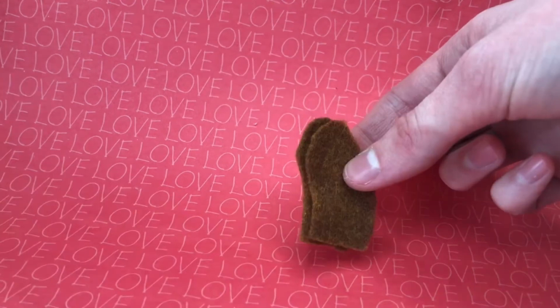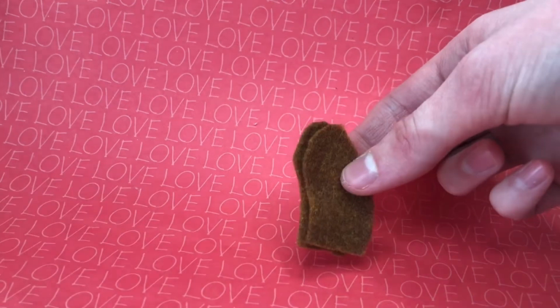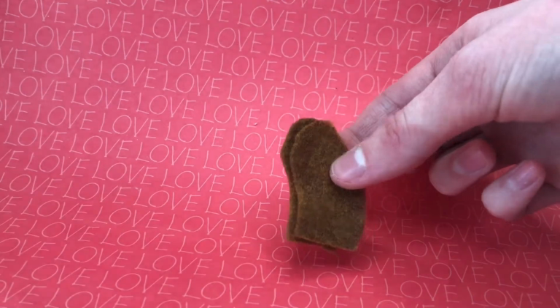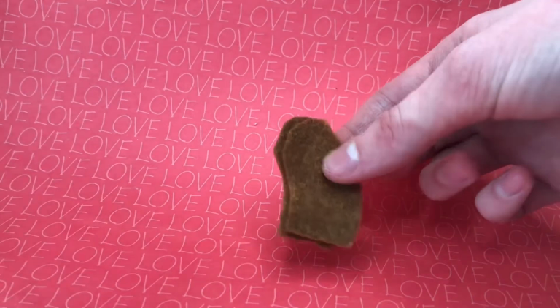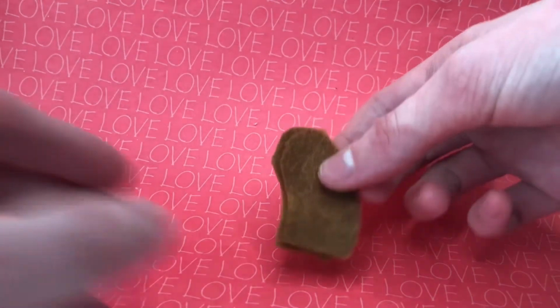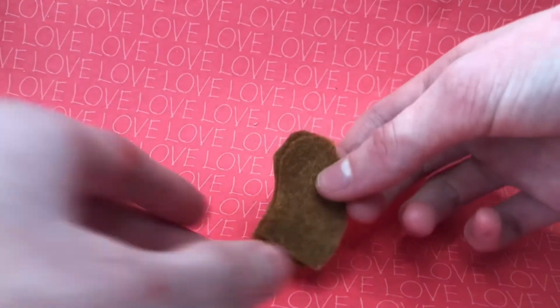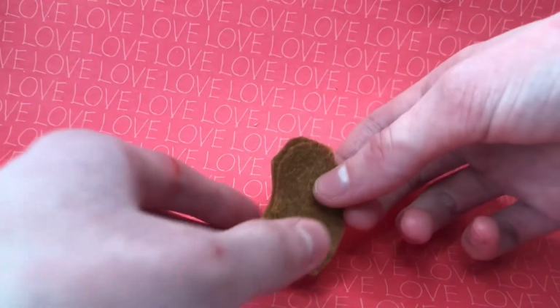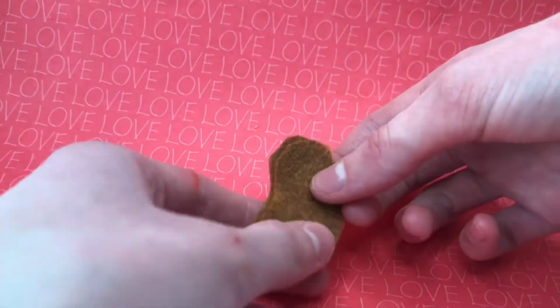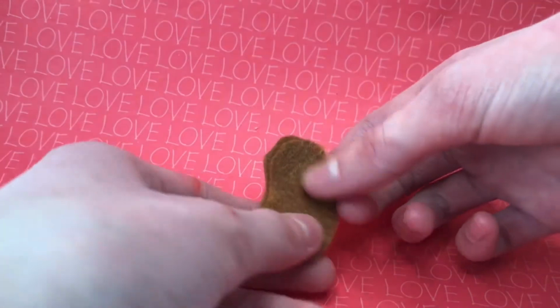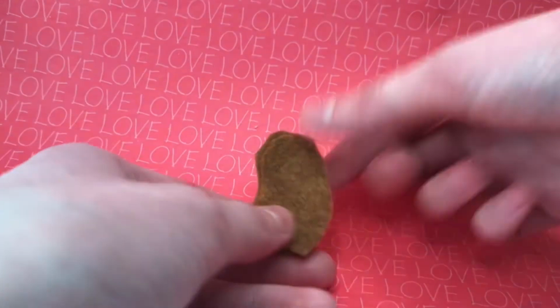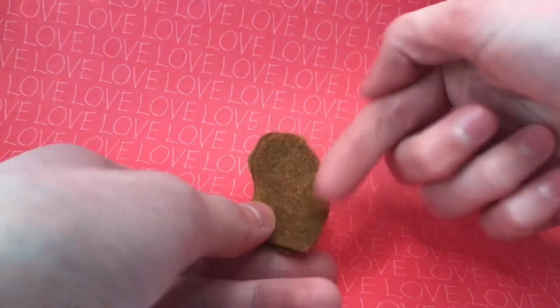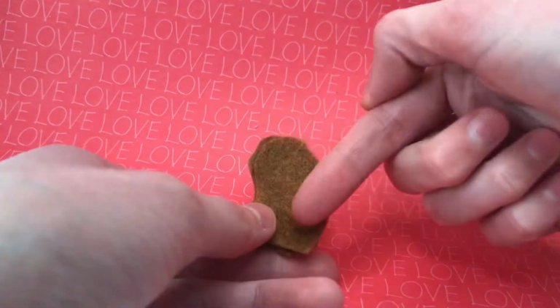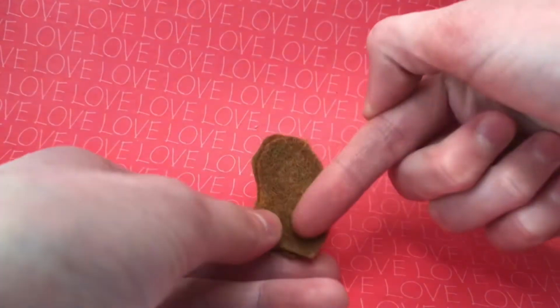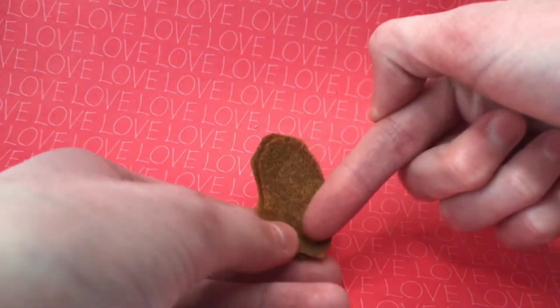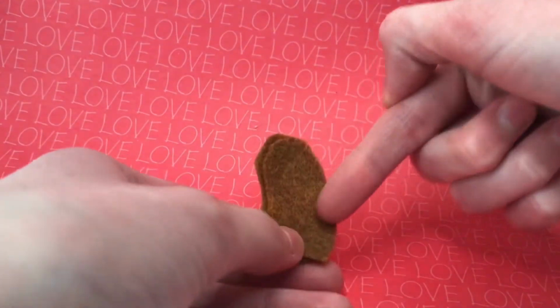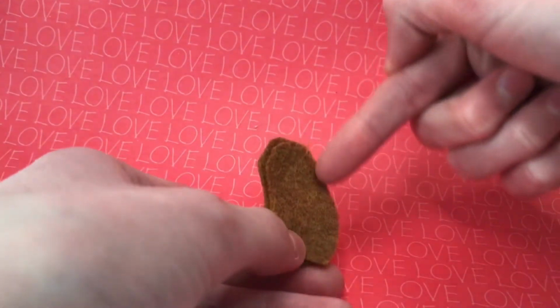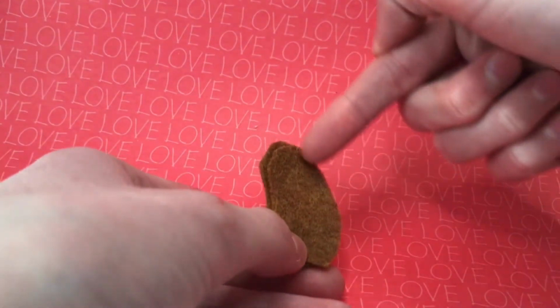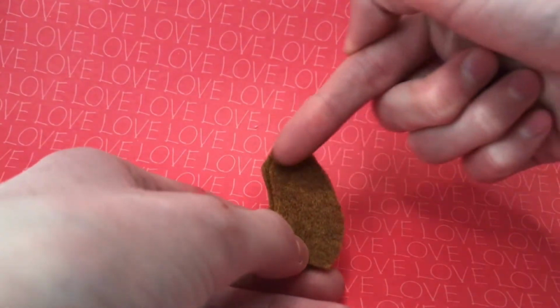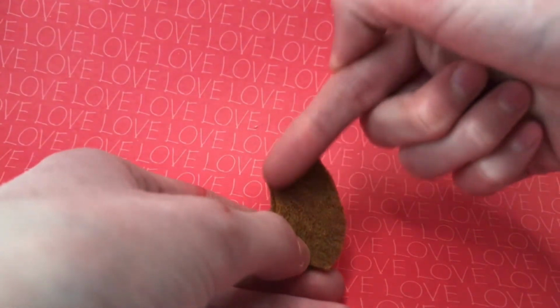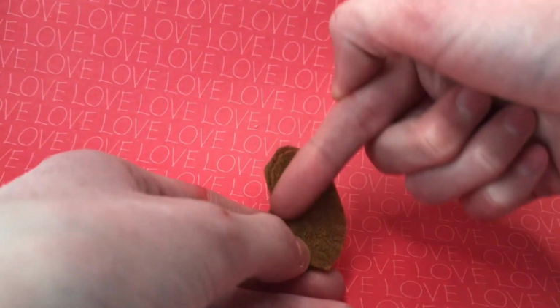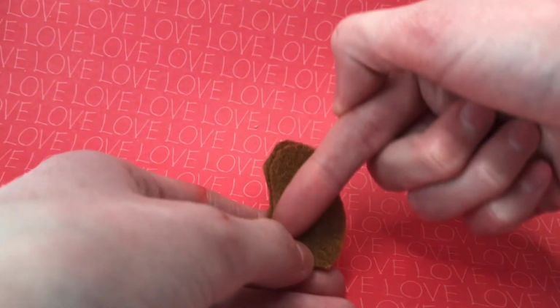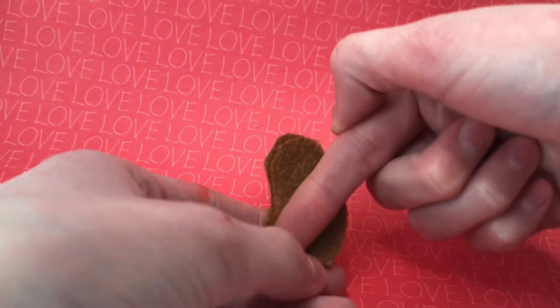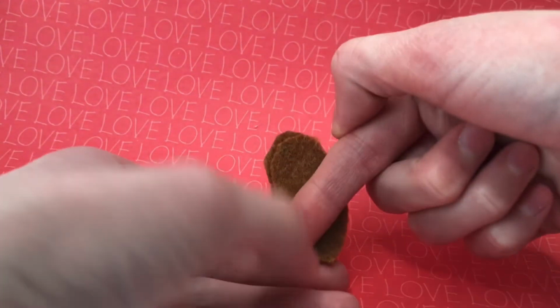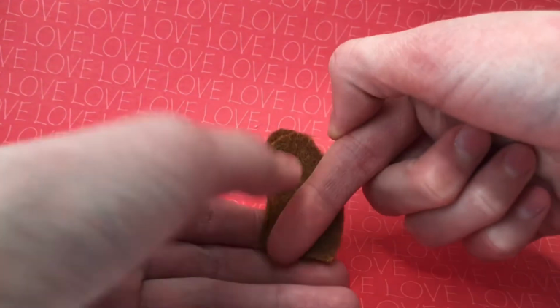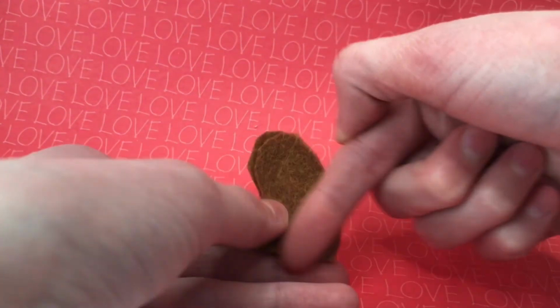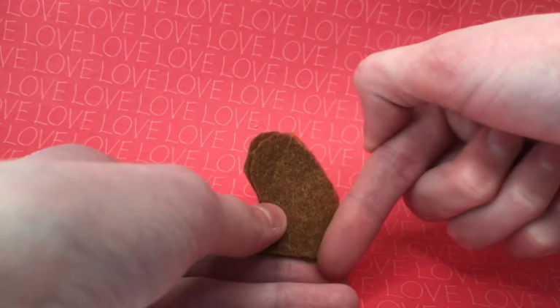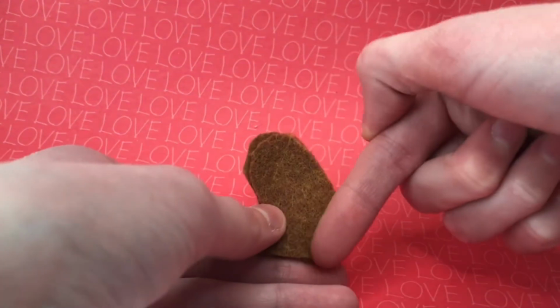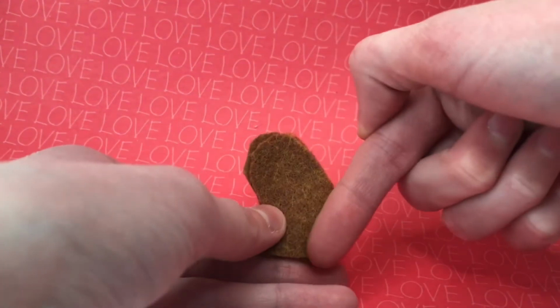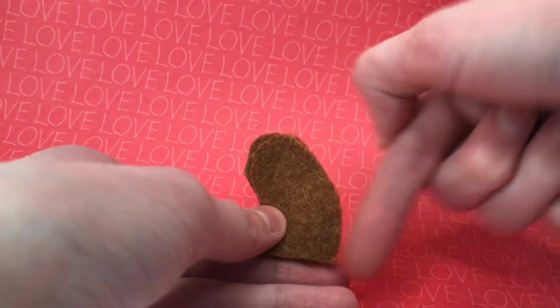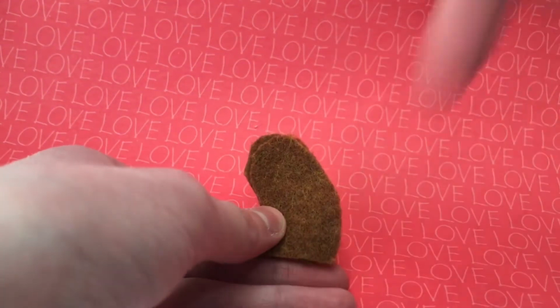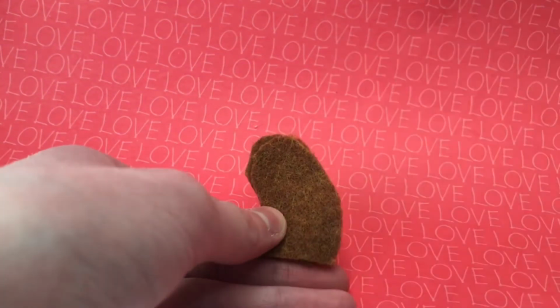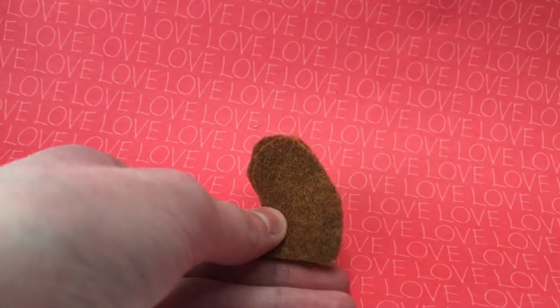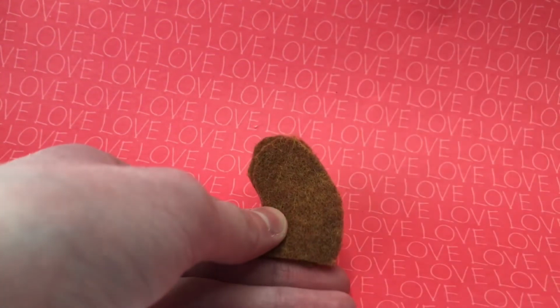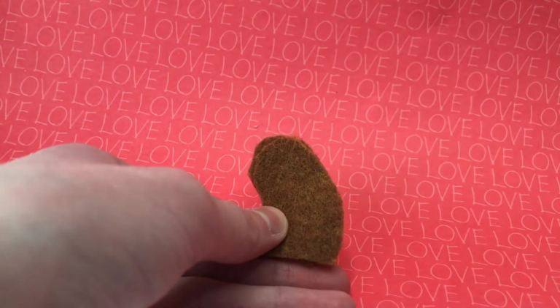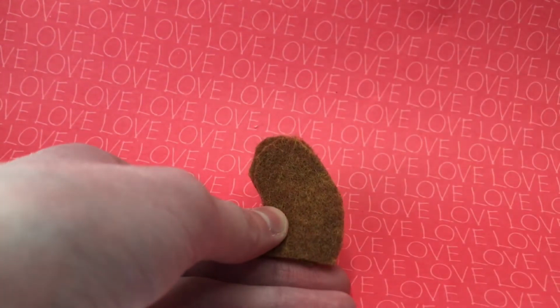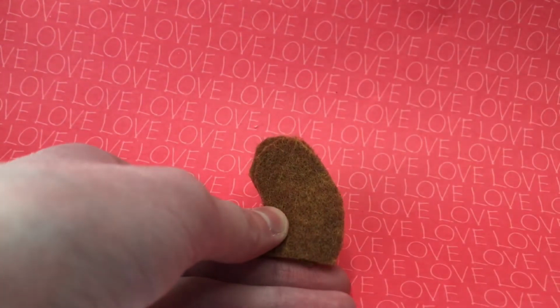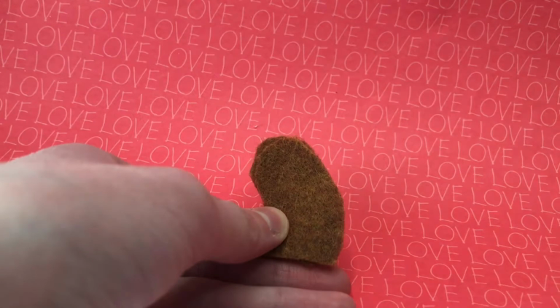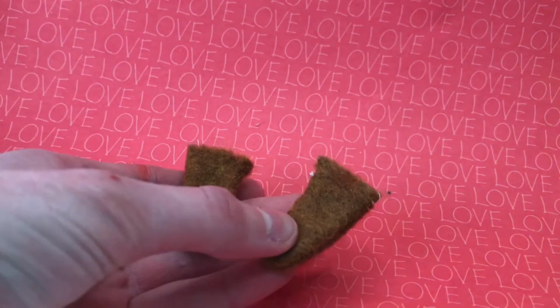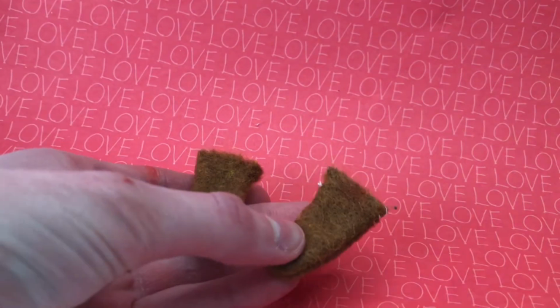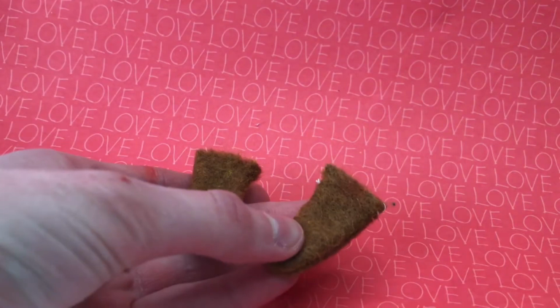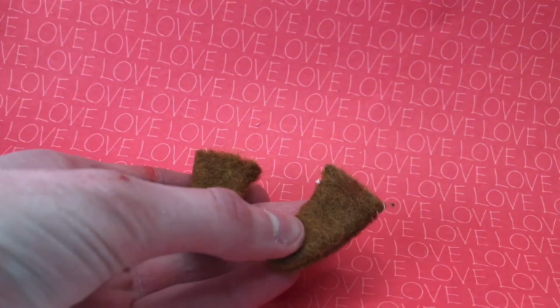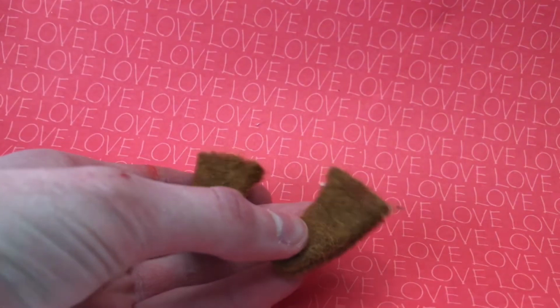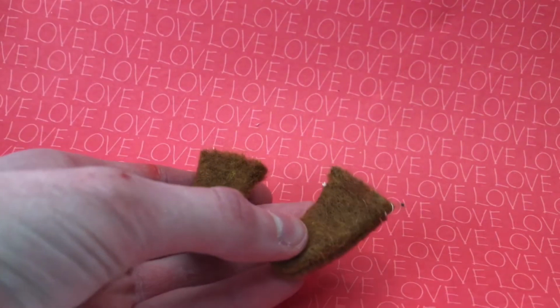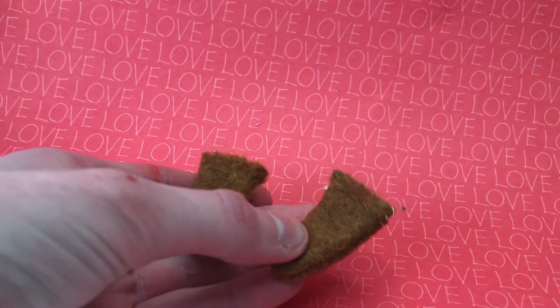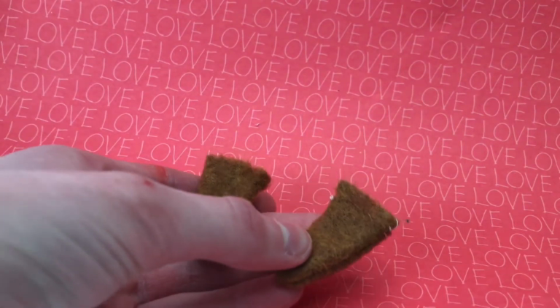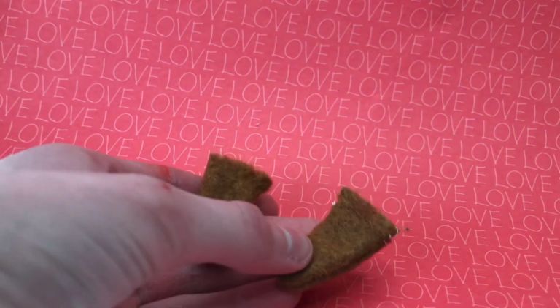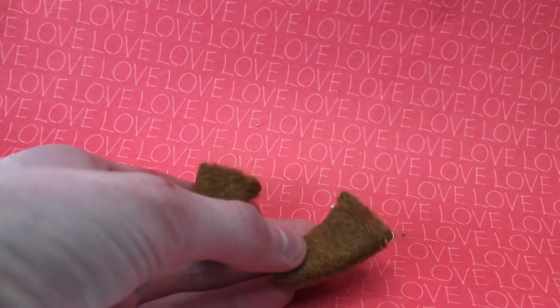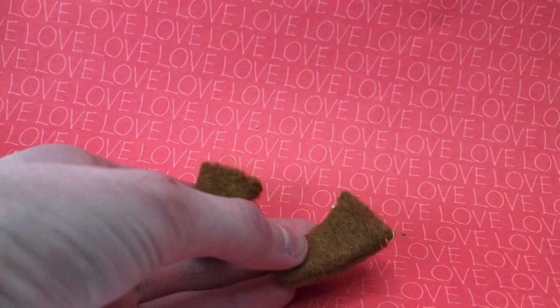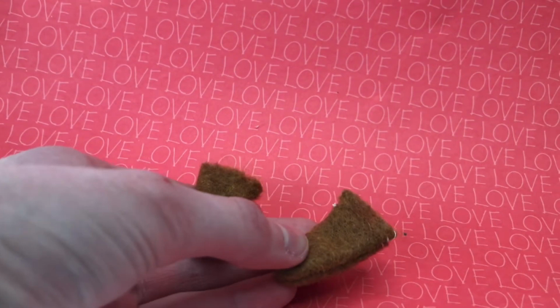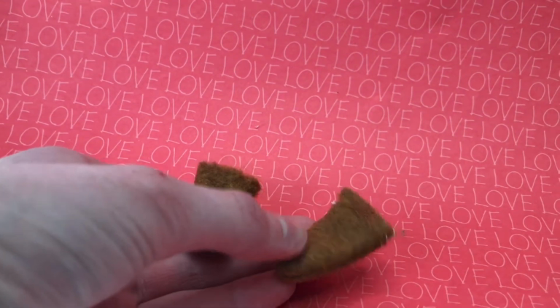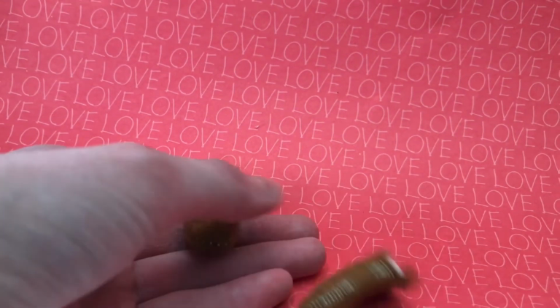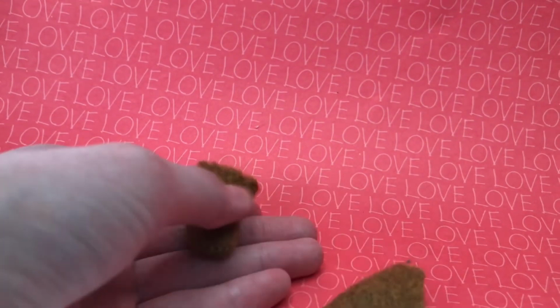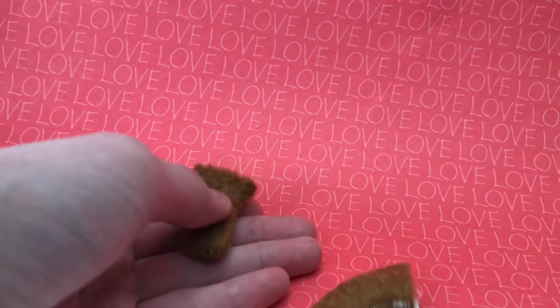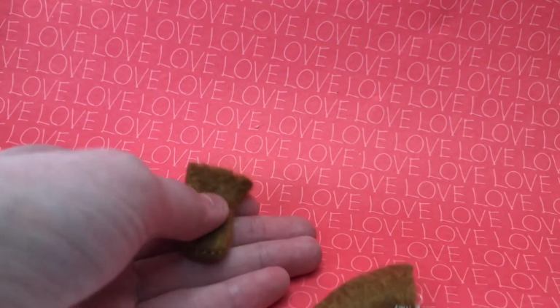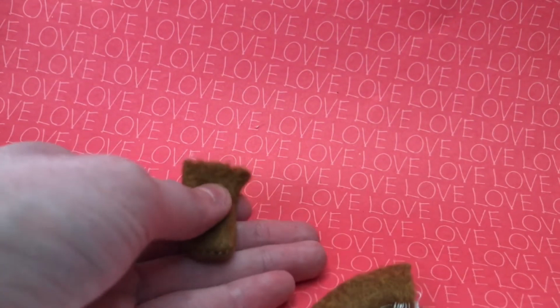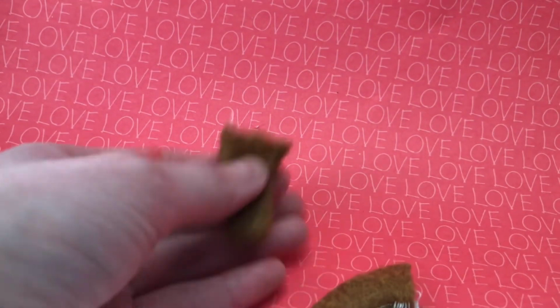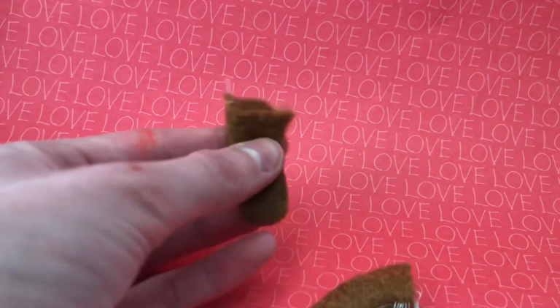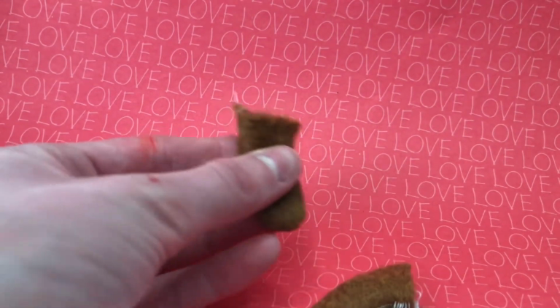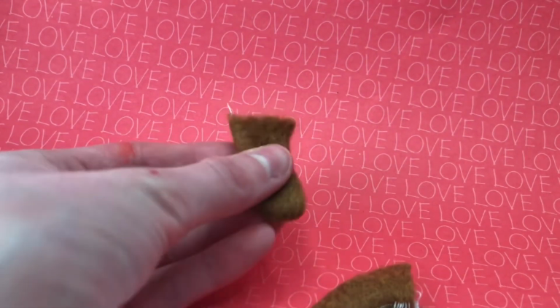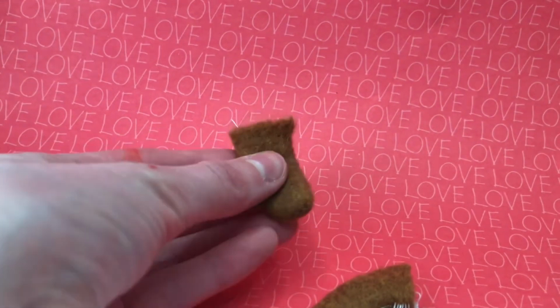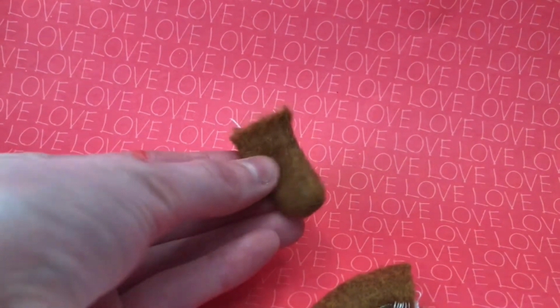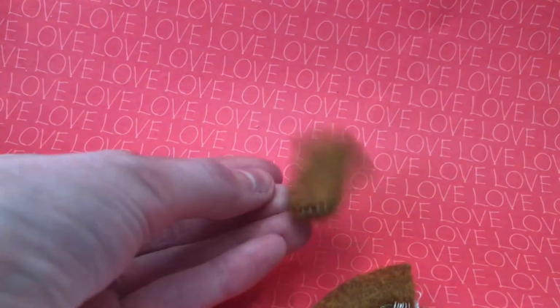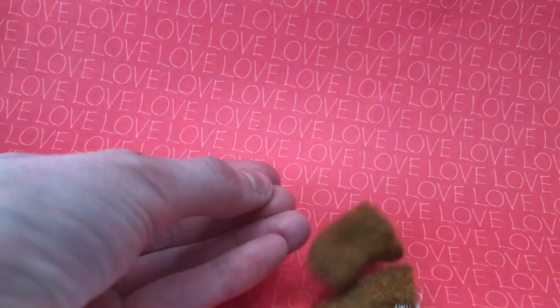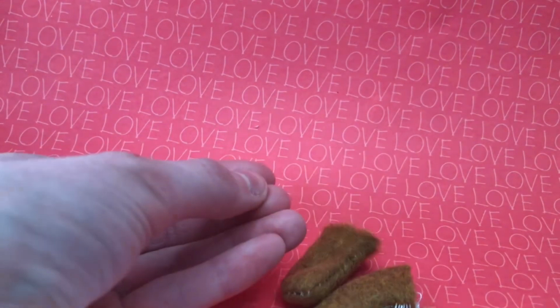Stack two of the arm pieces and sew on the outside except the flat part at the bottom. Do the same thing with the other one and turn them inside out to make the arms.